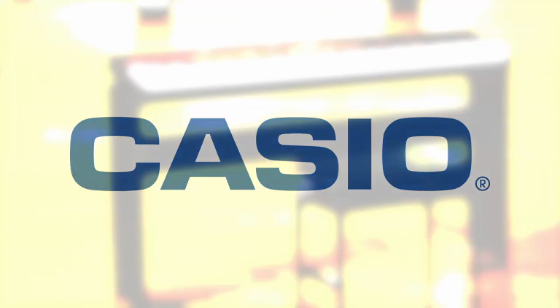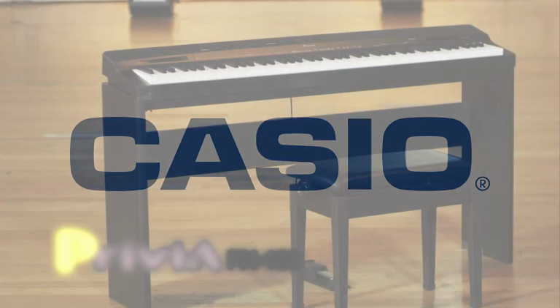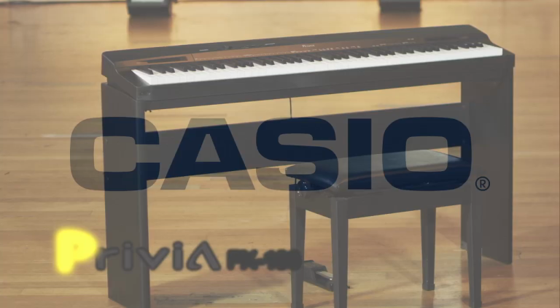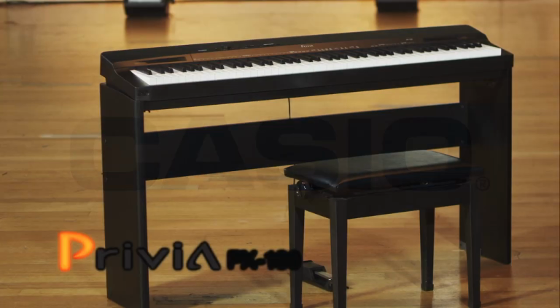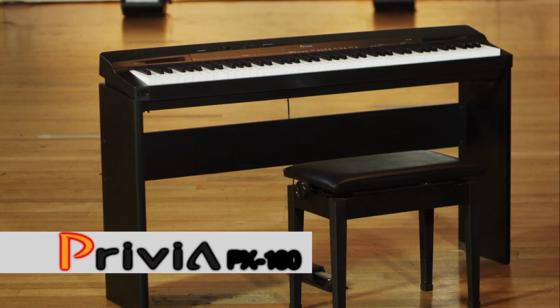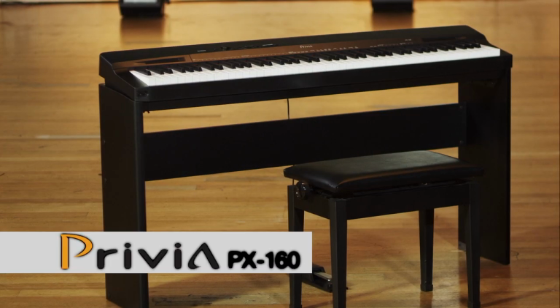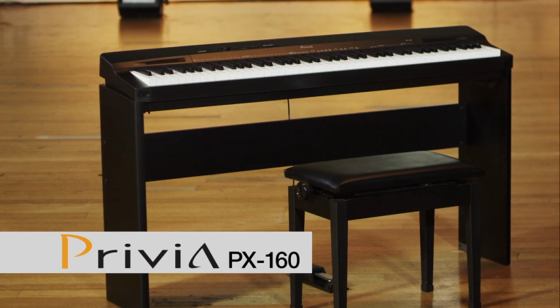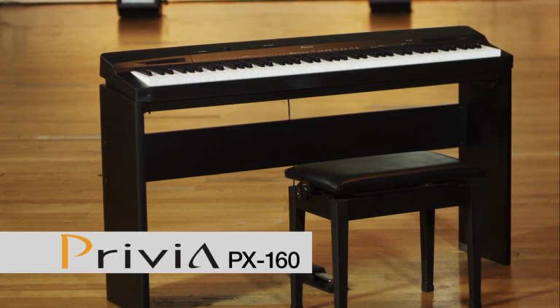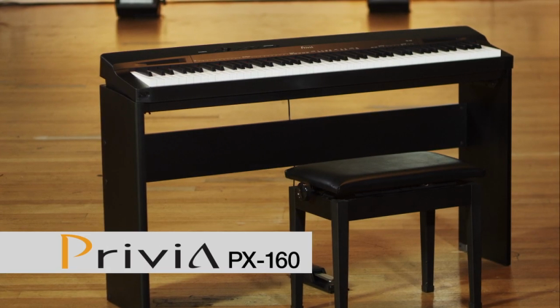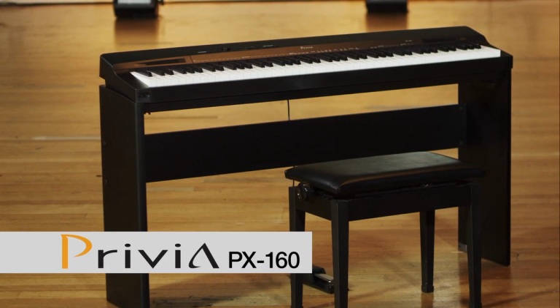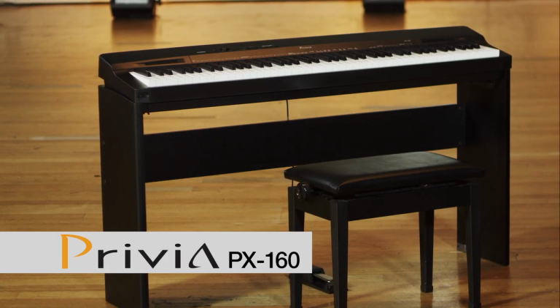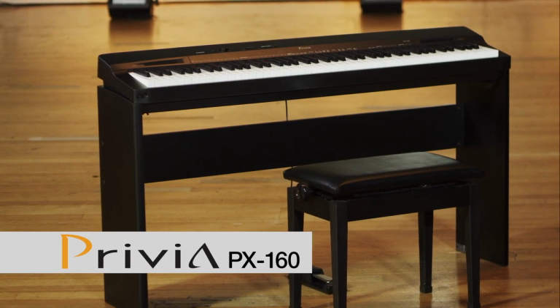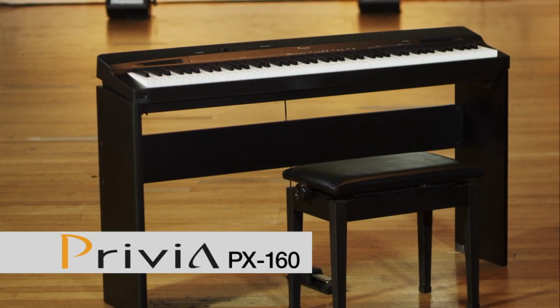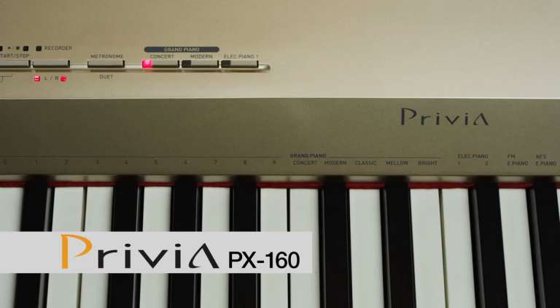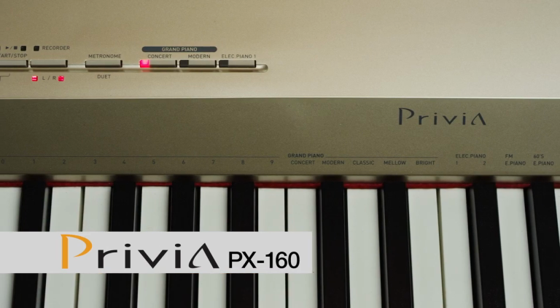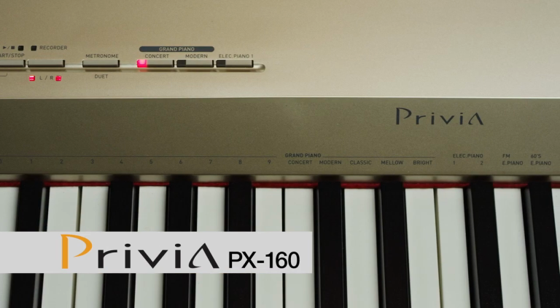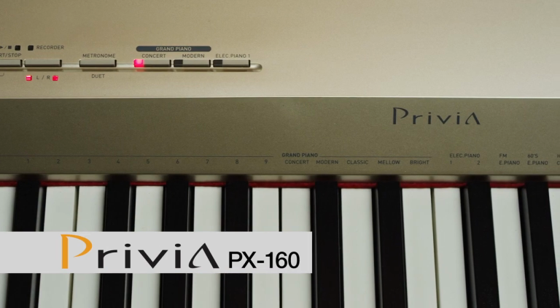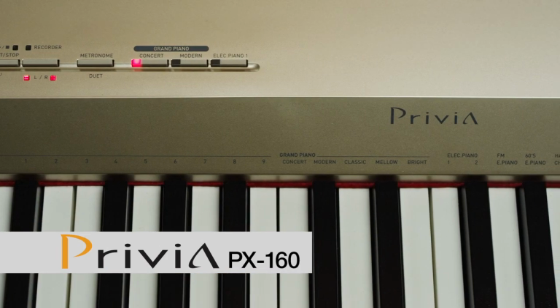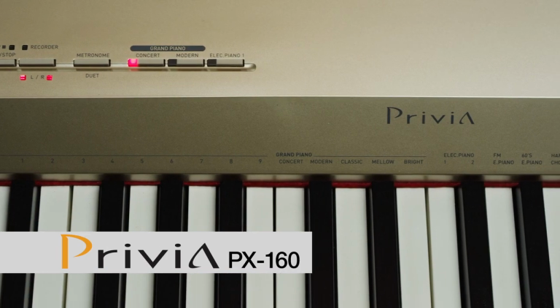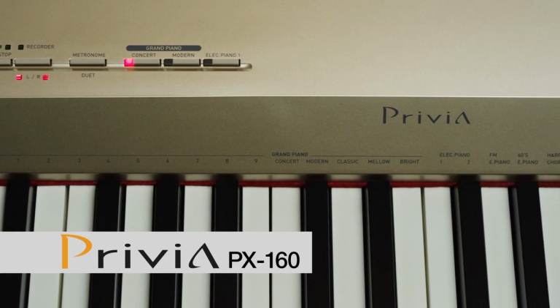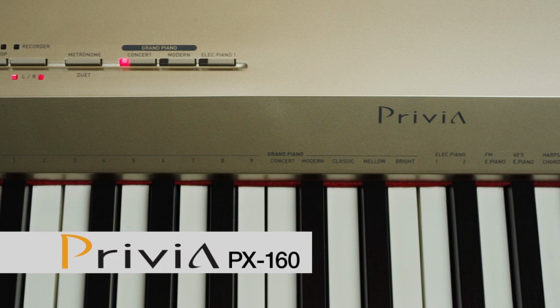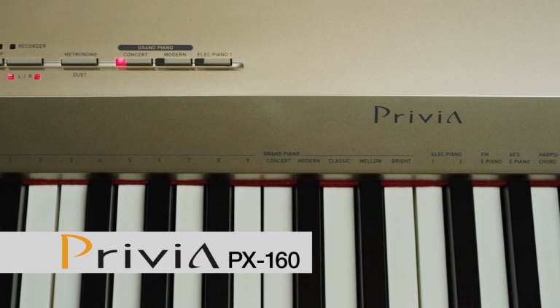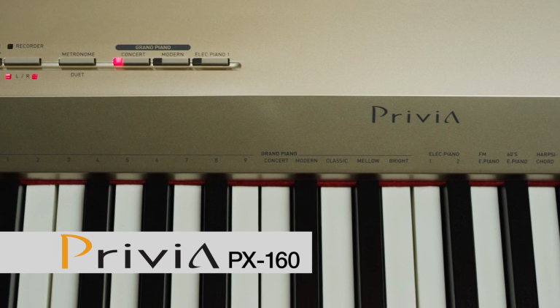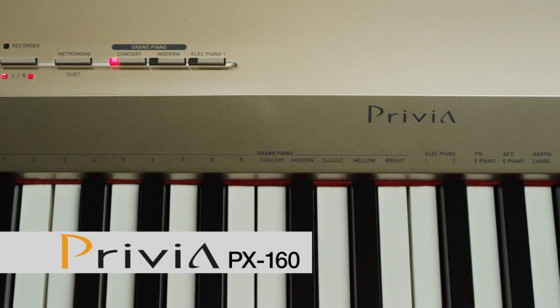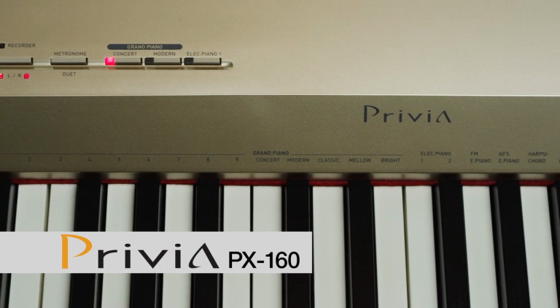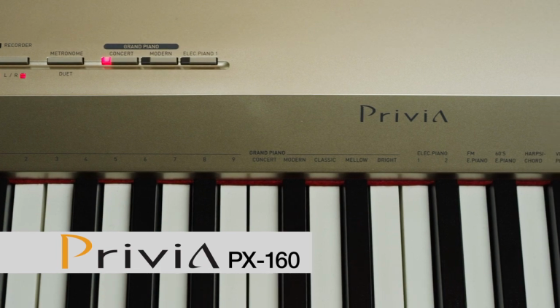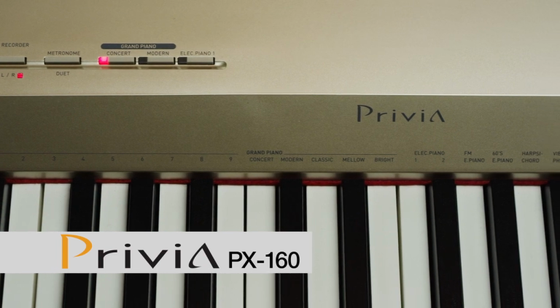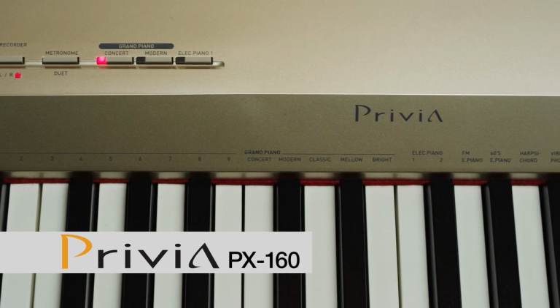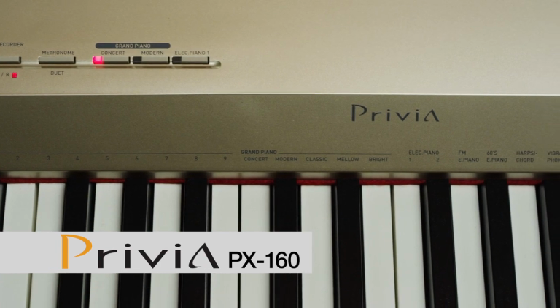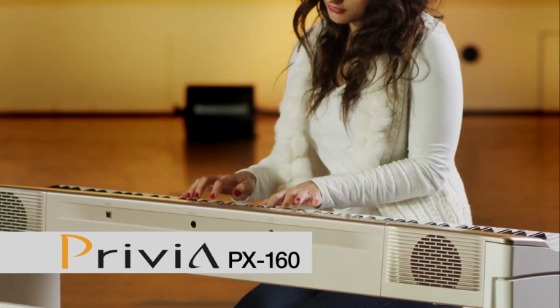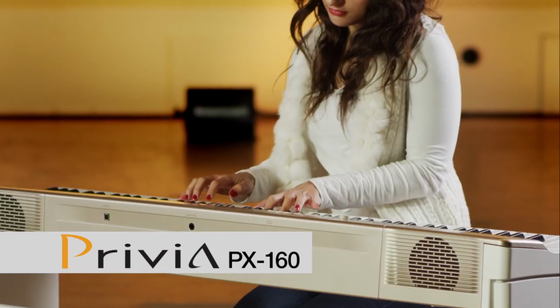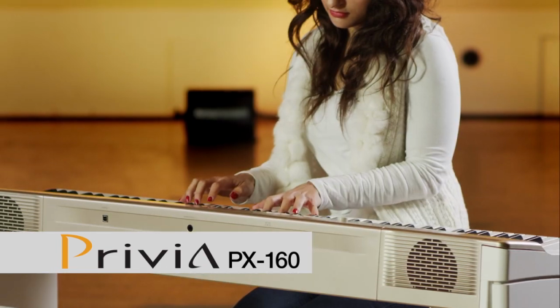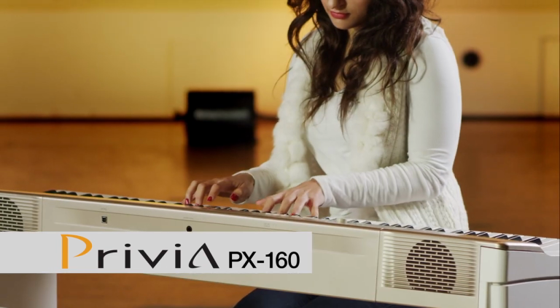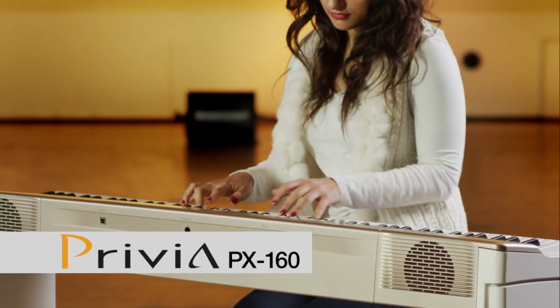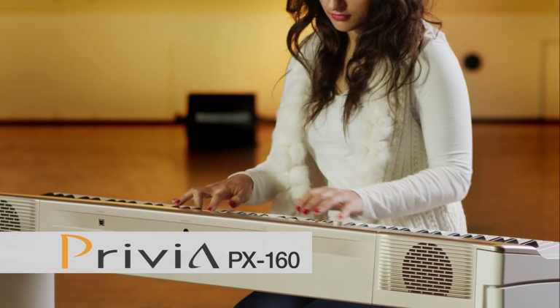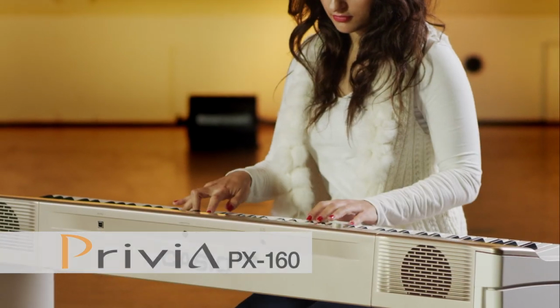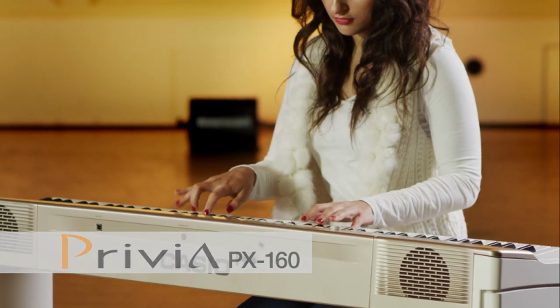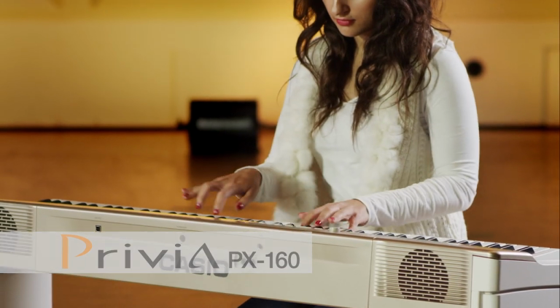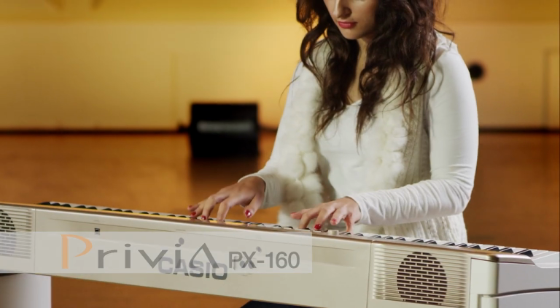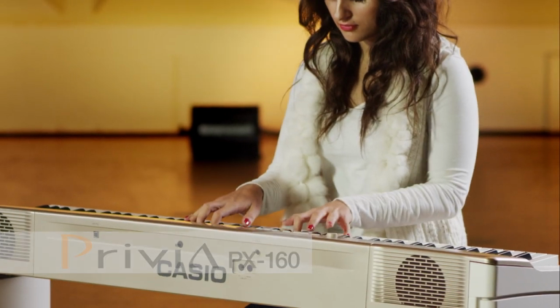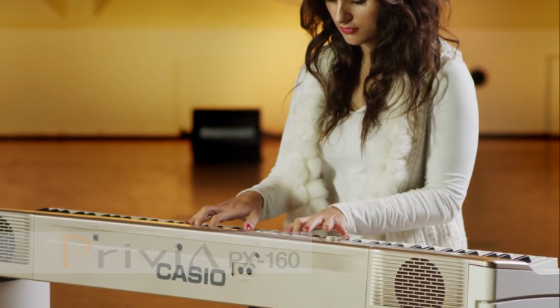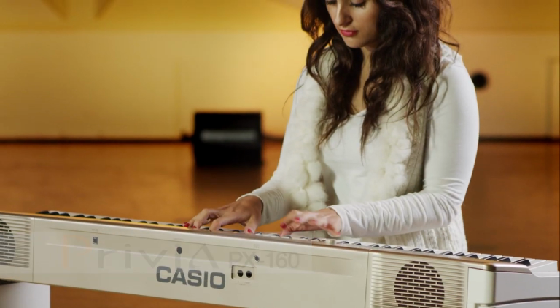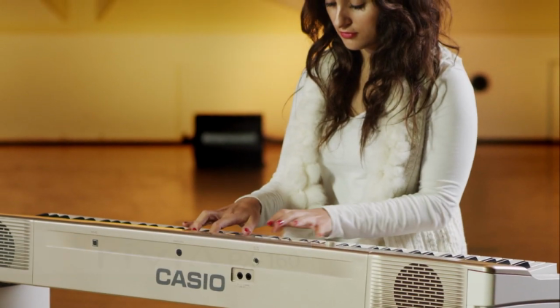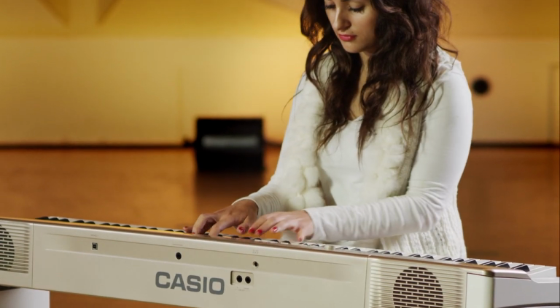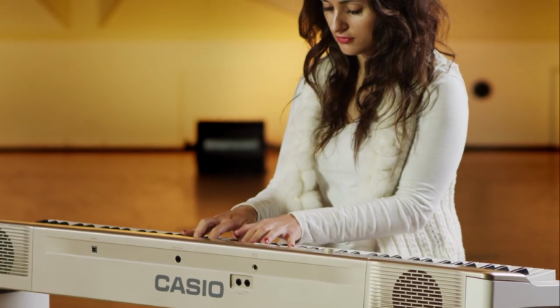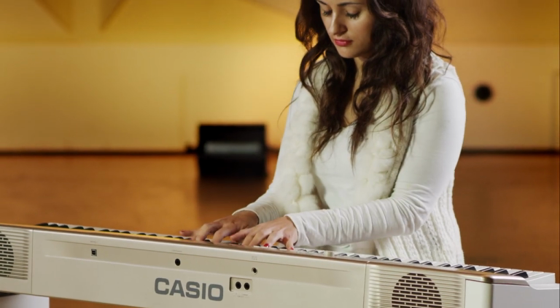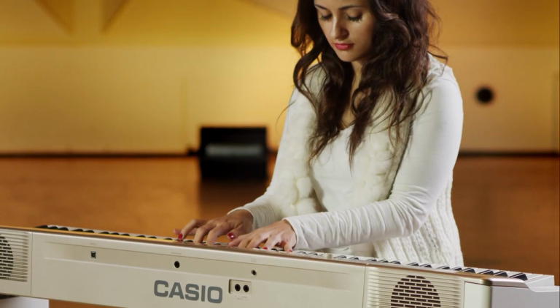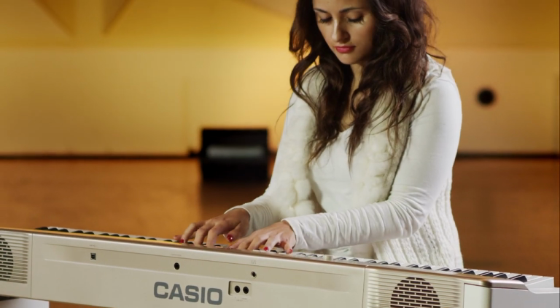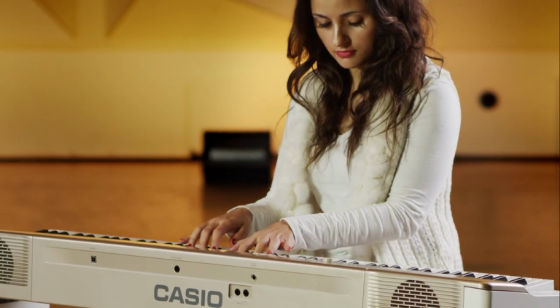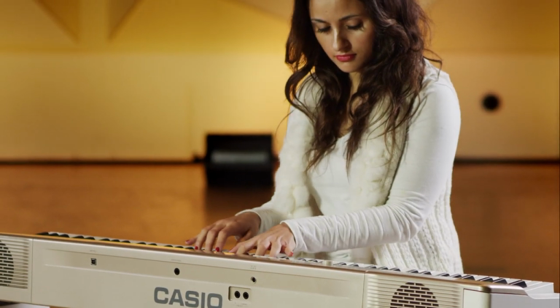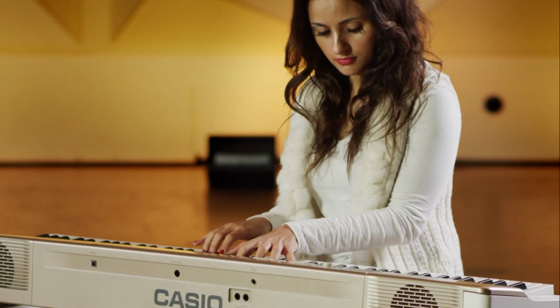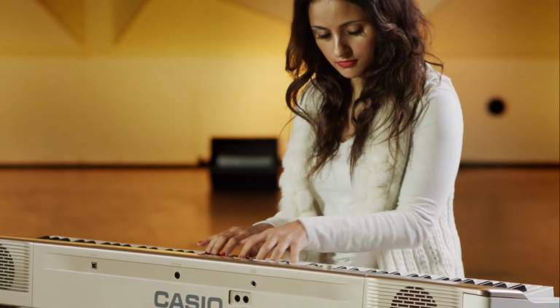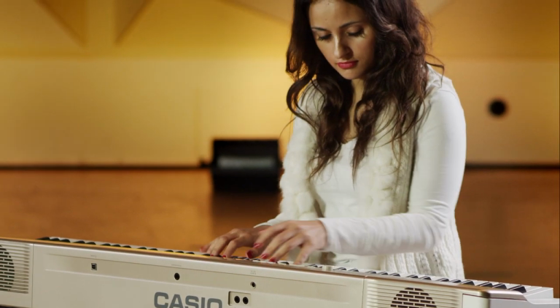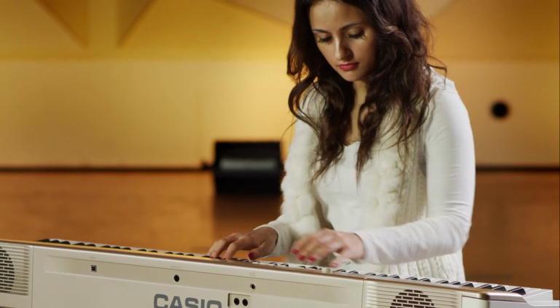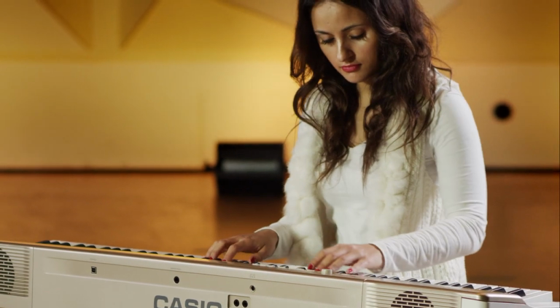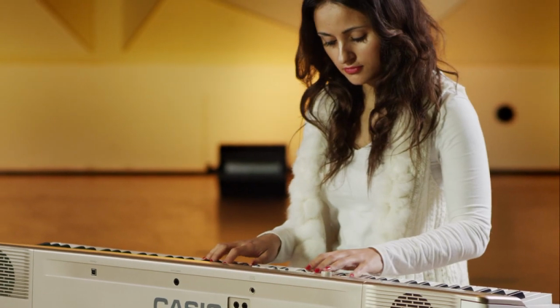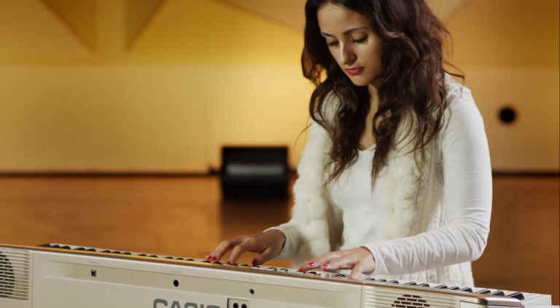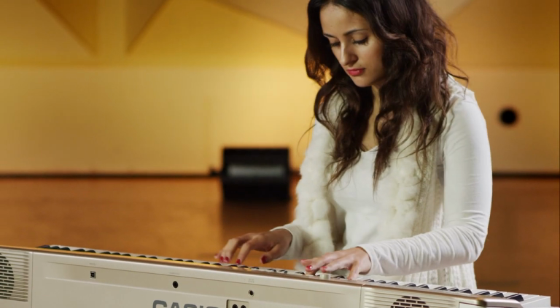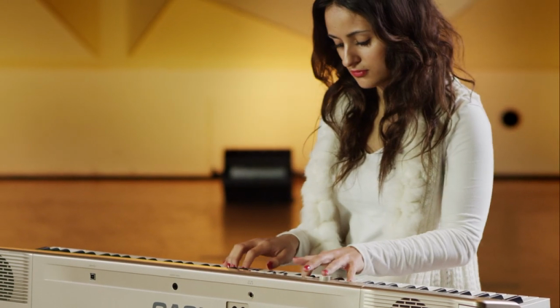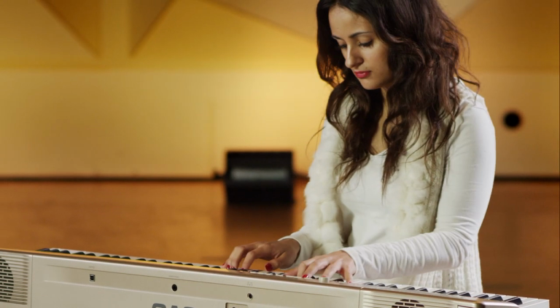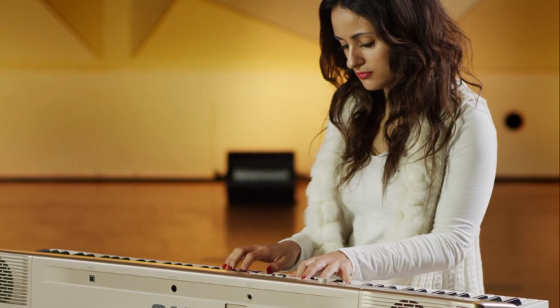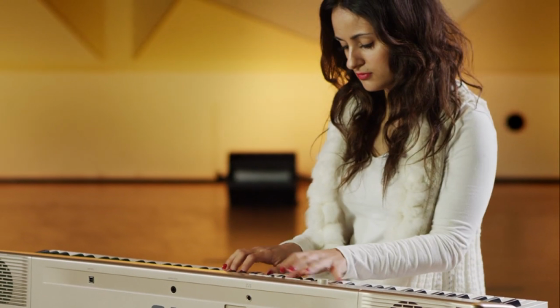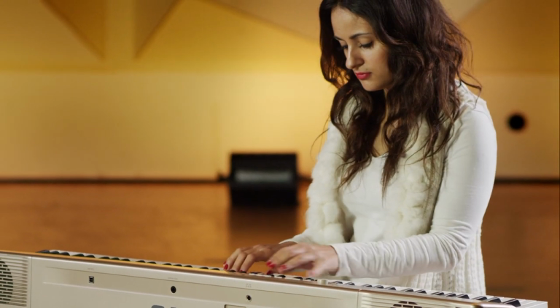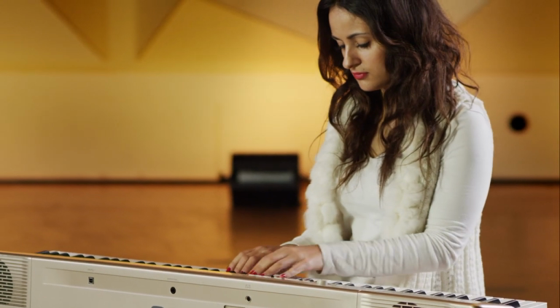Available in a solid black or champagne gold and white finish, the PX160 is the perfect entry to the Privia range.